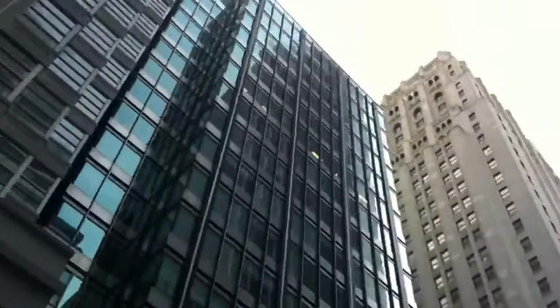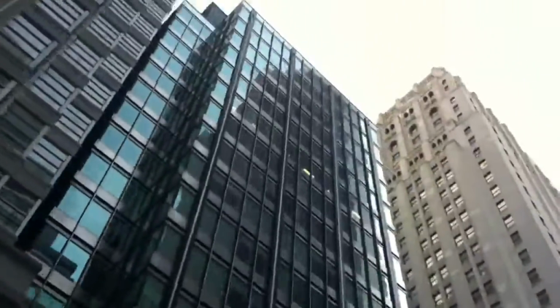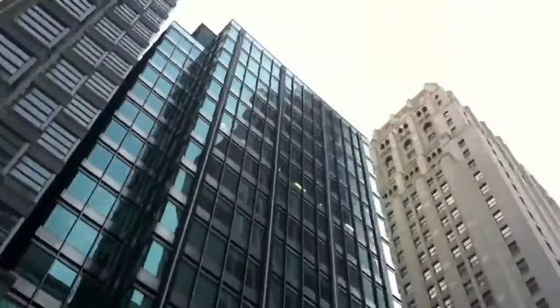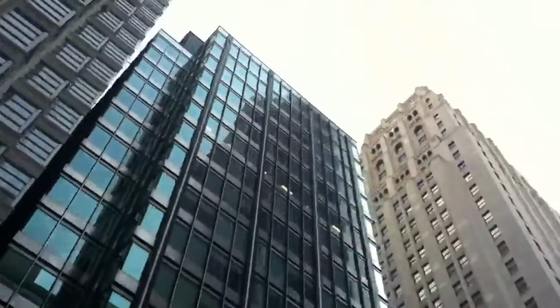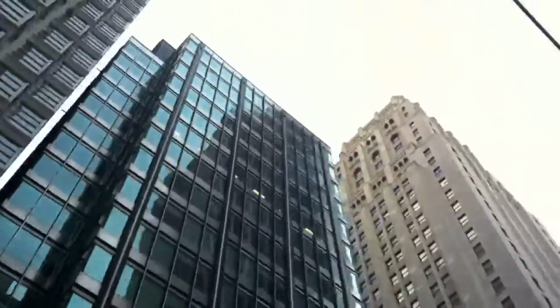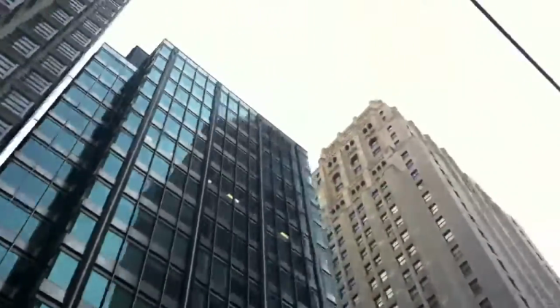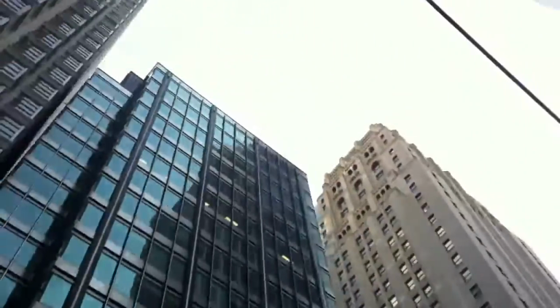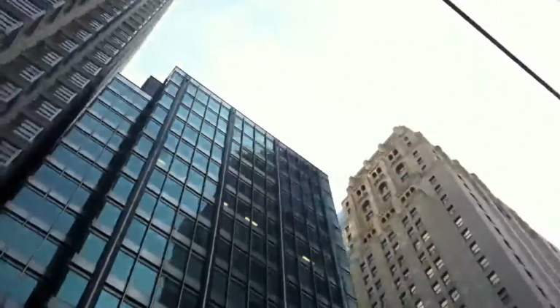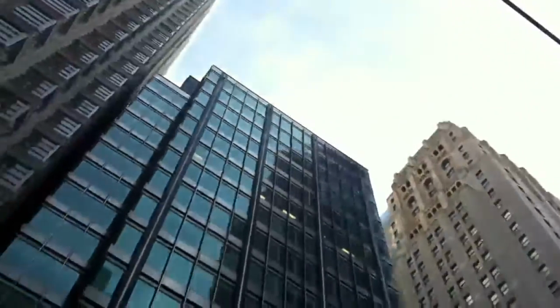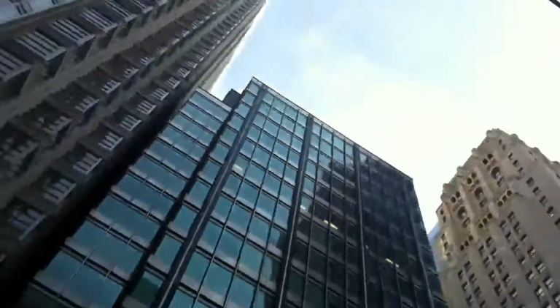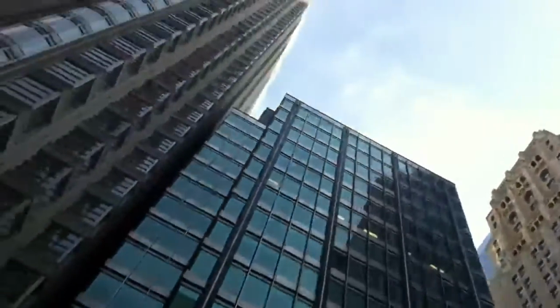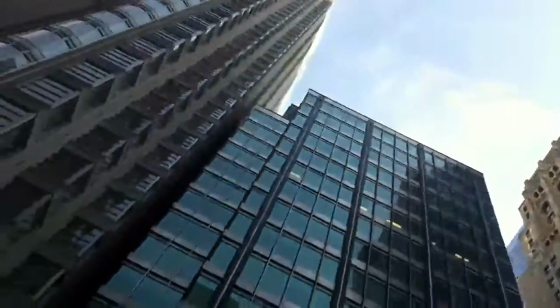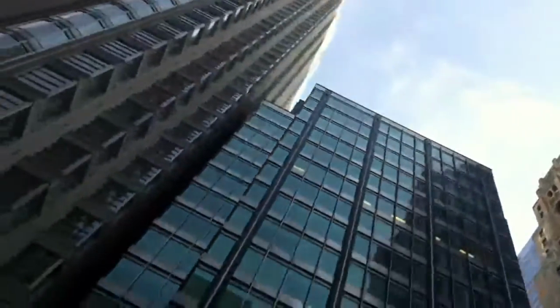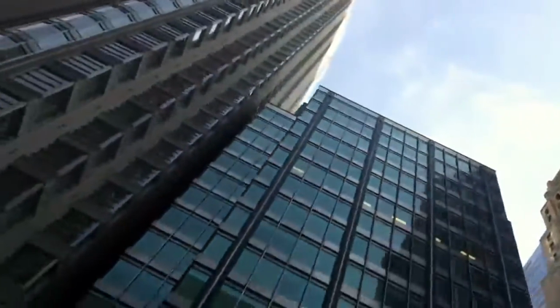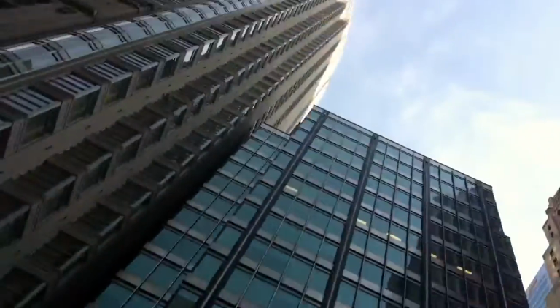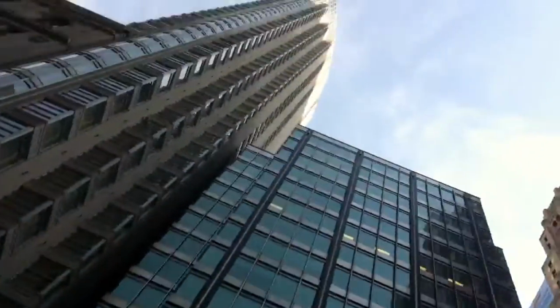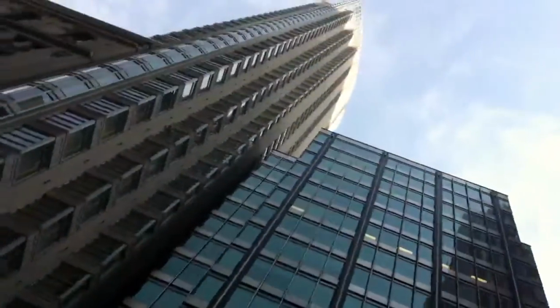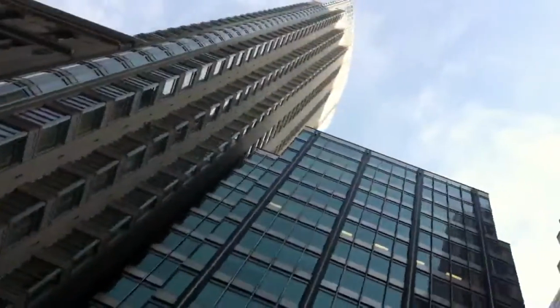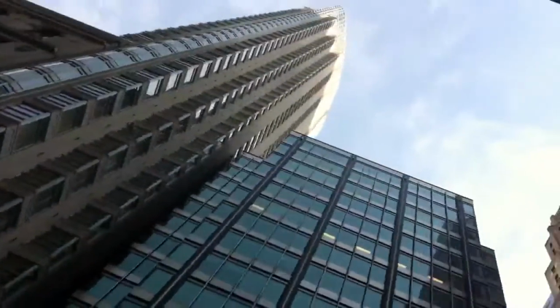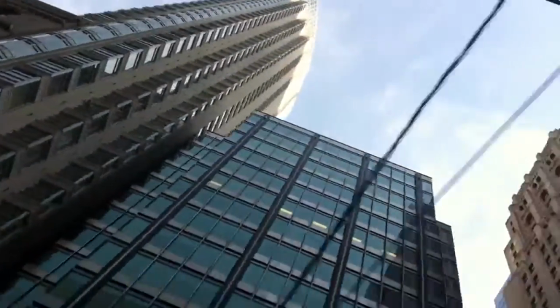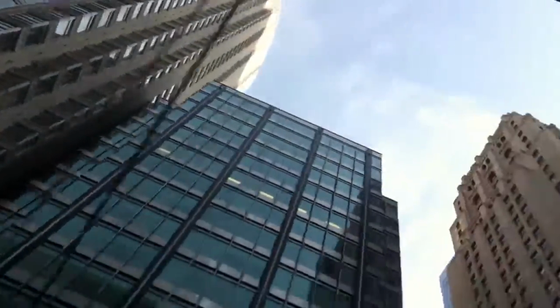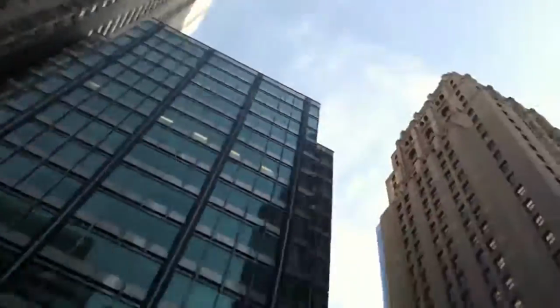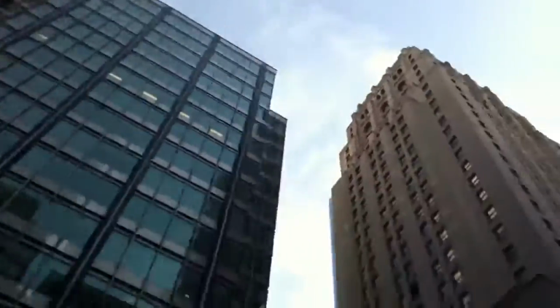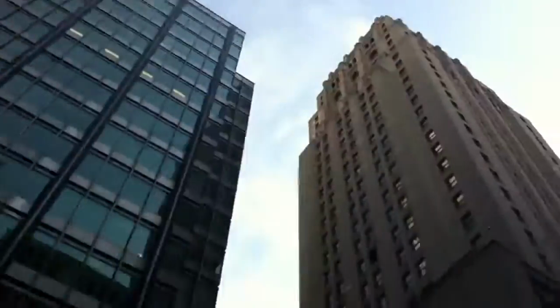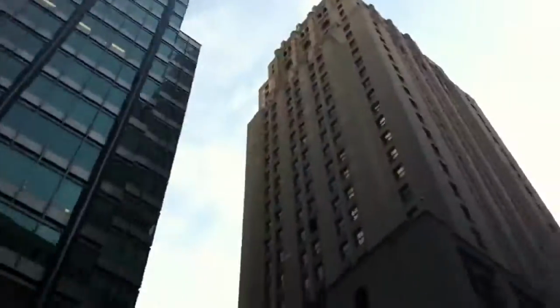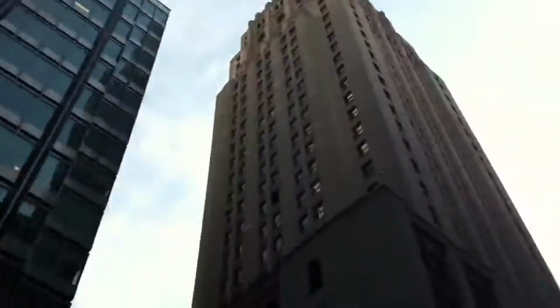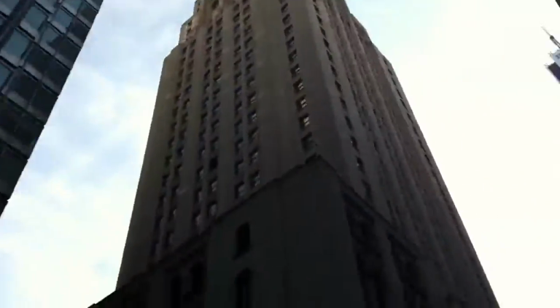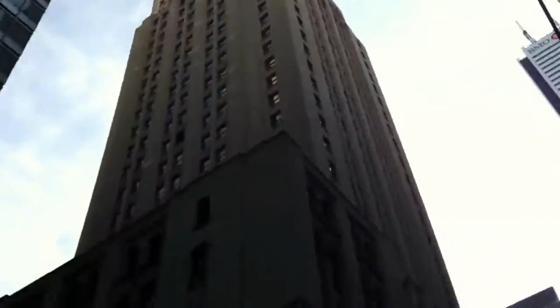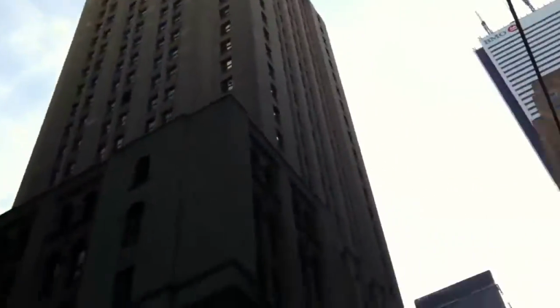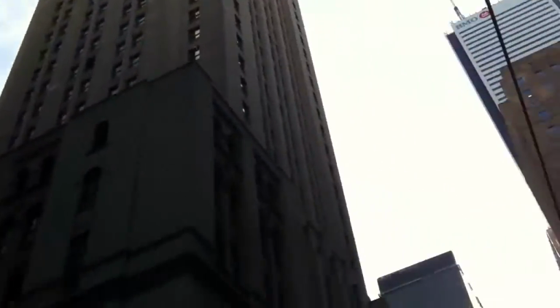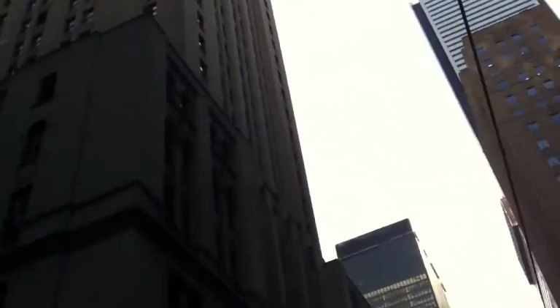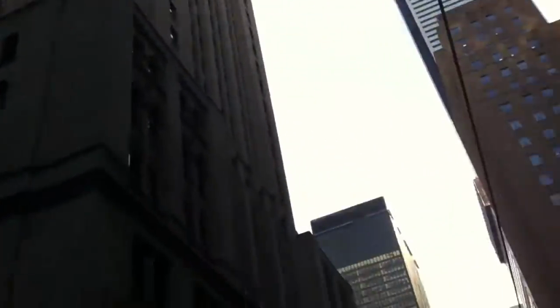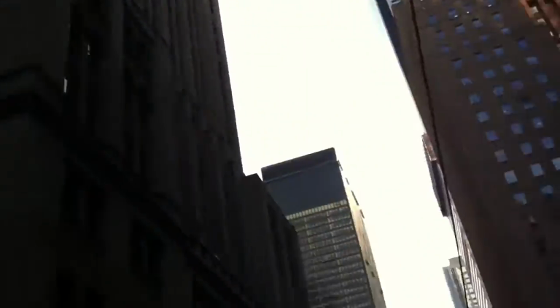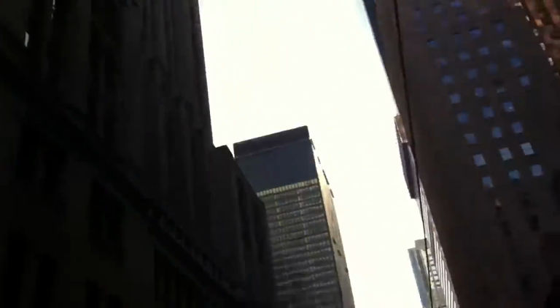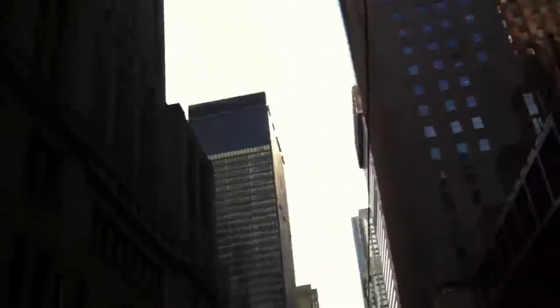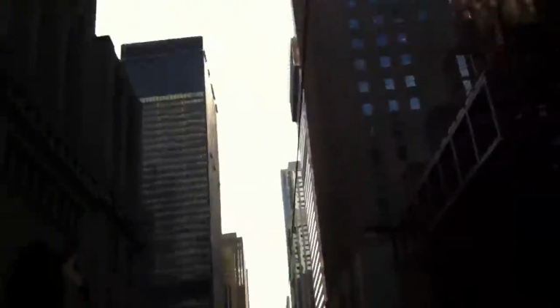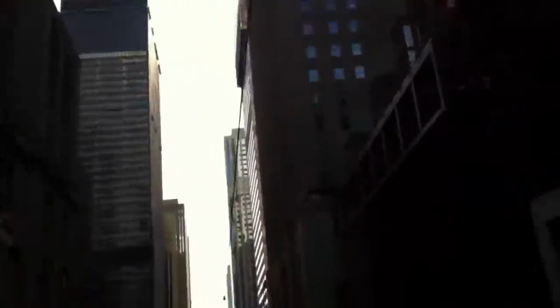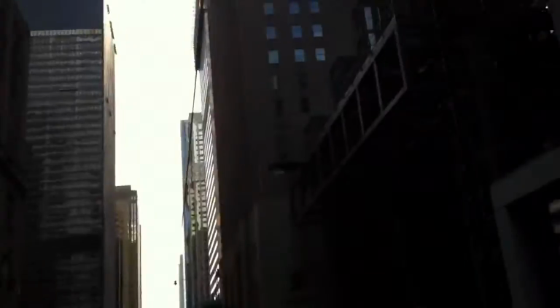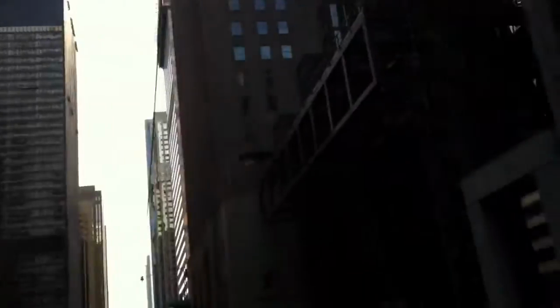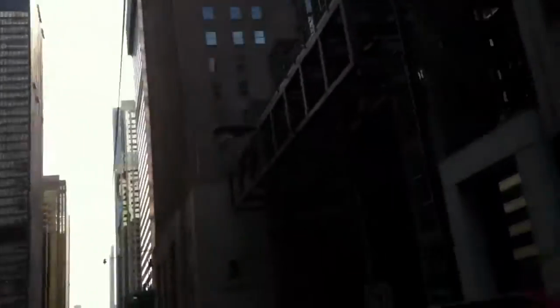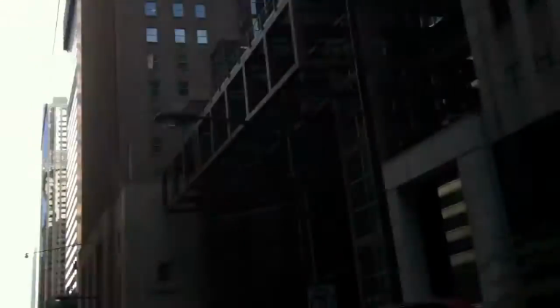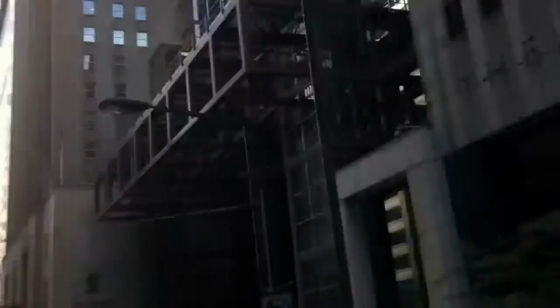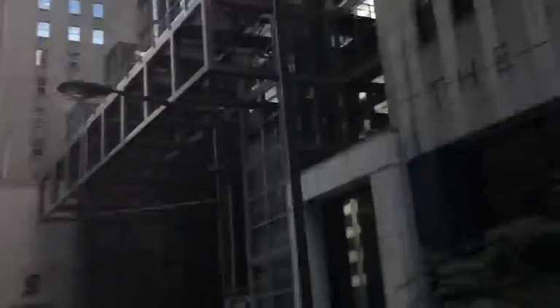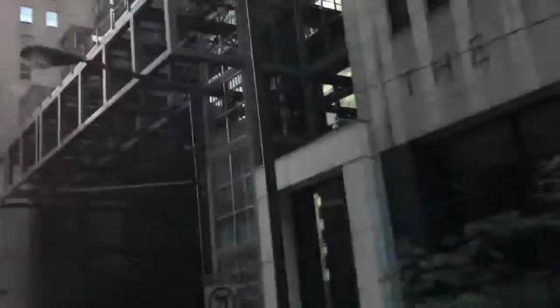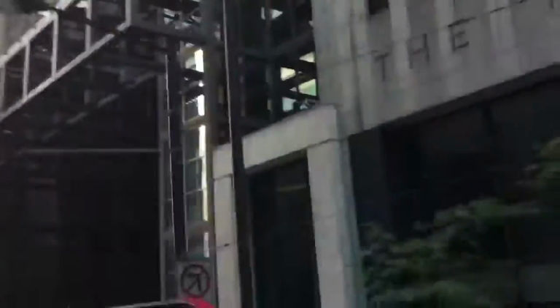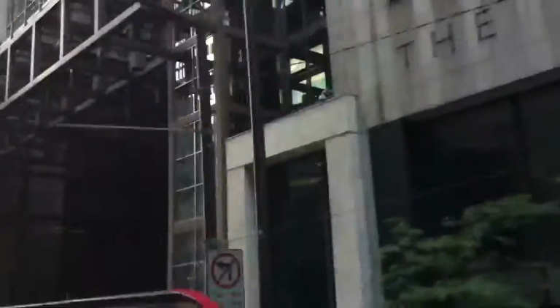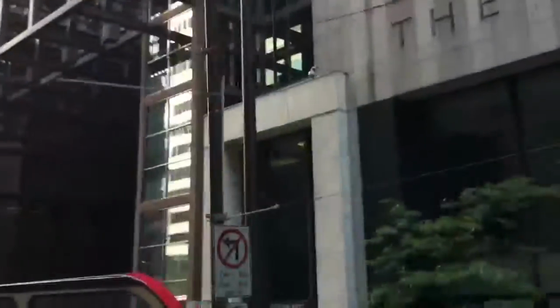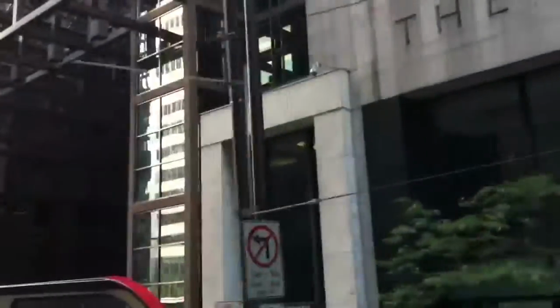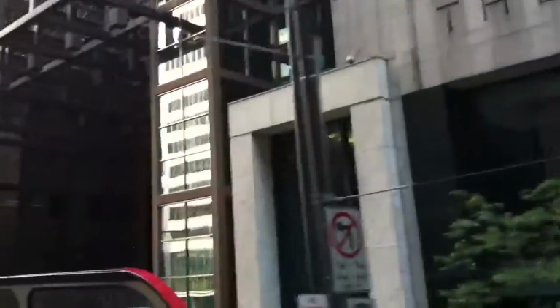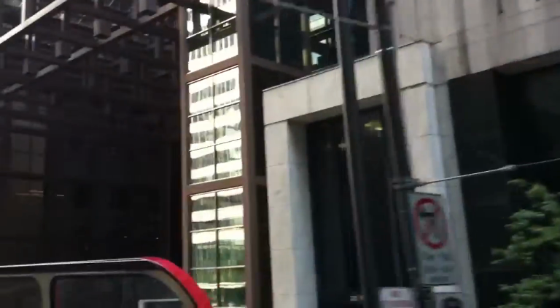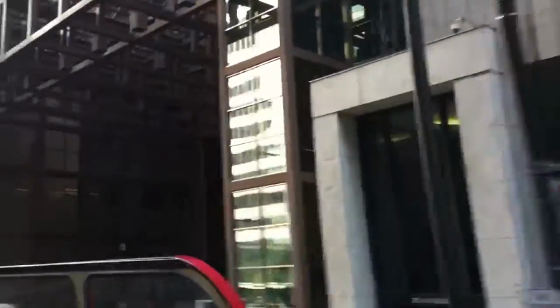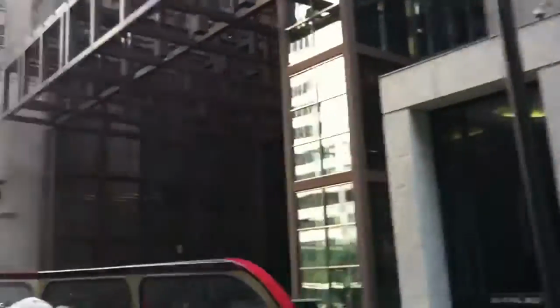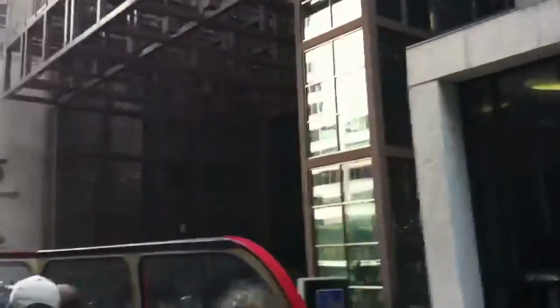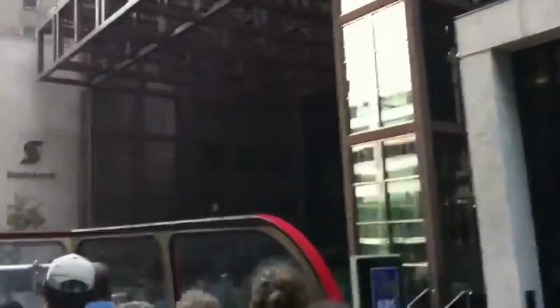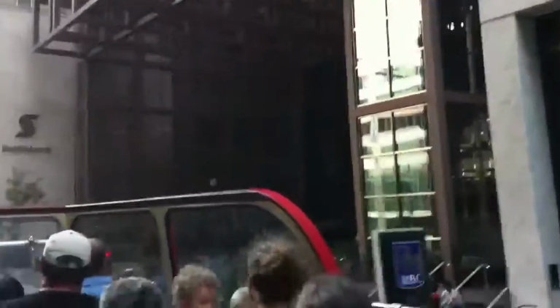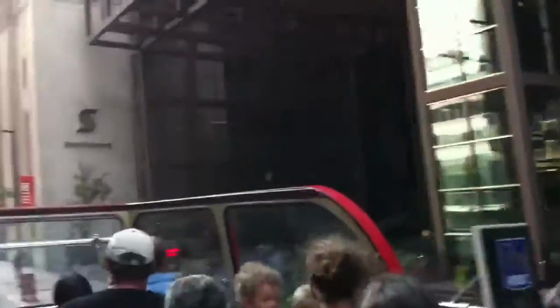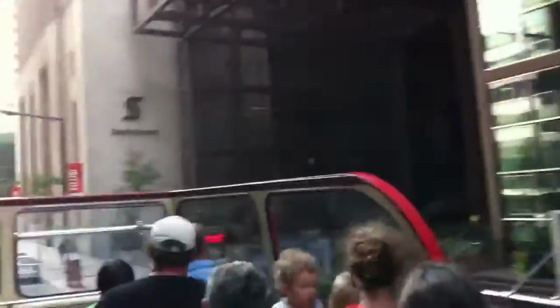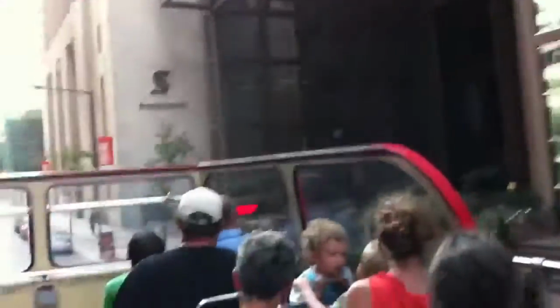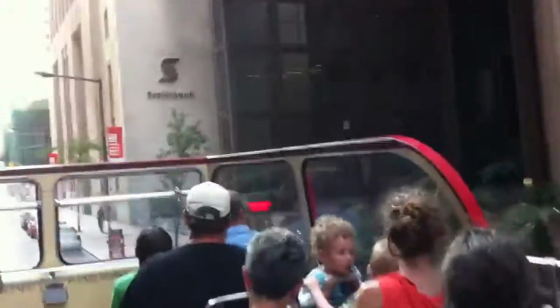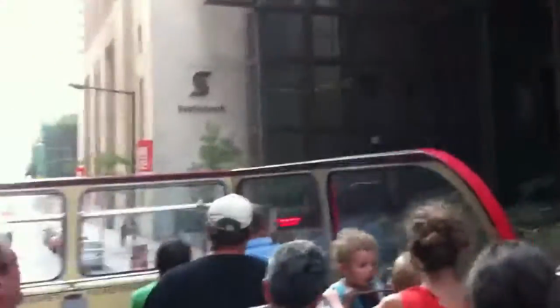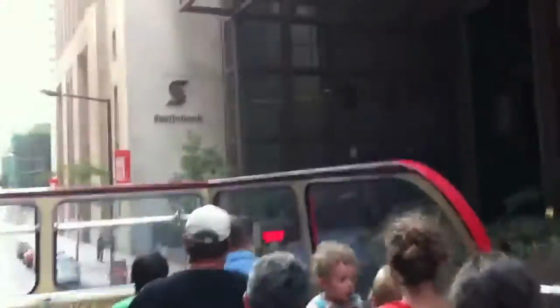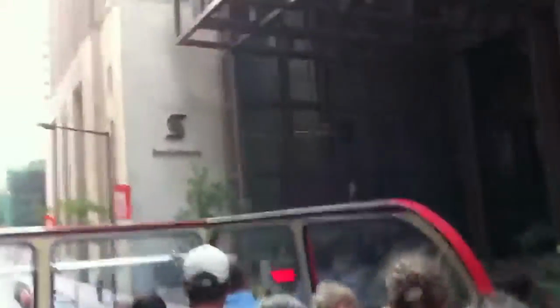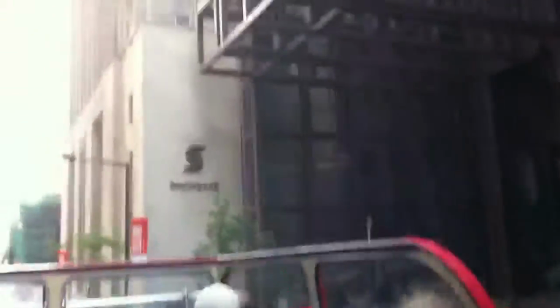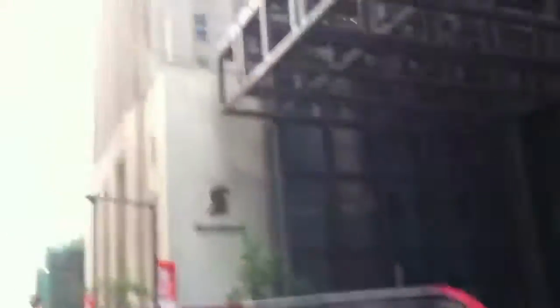We're now in the financial hub, not just of our city, but of our entire country. Five major banks have their headquarters here.